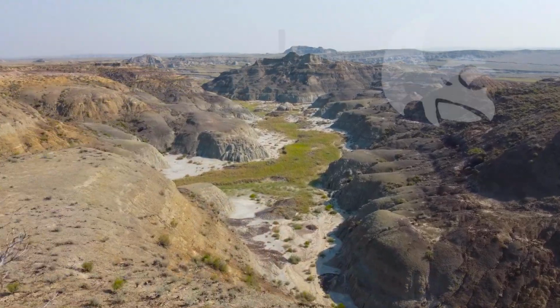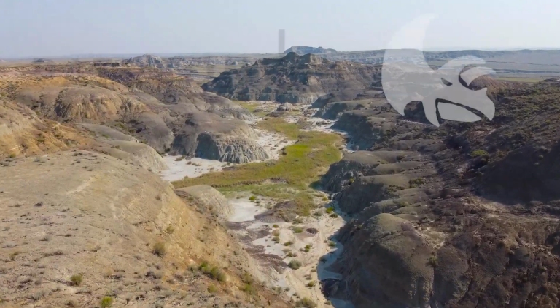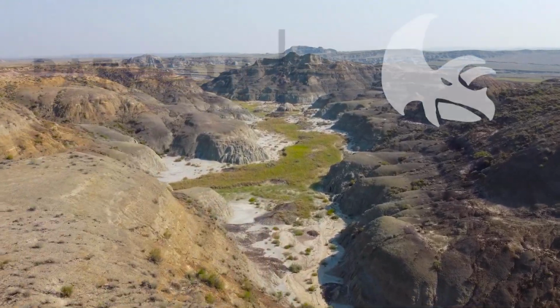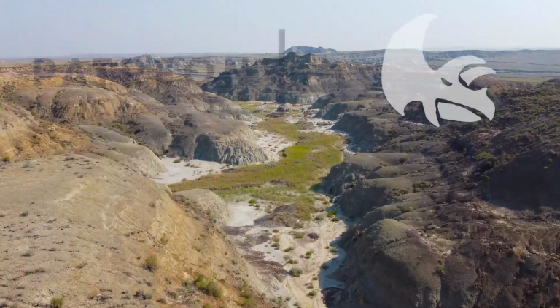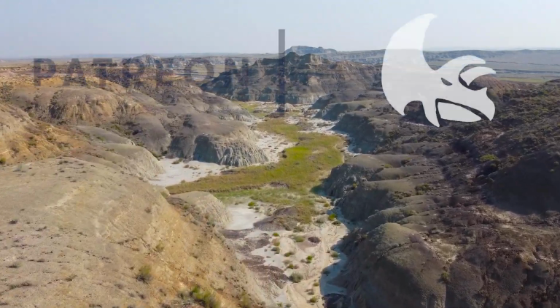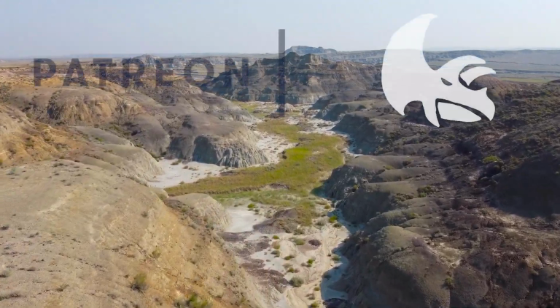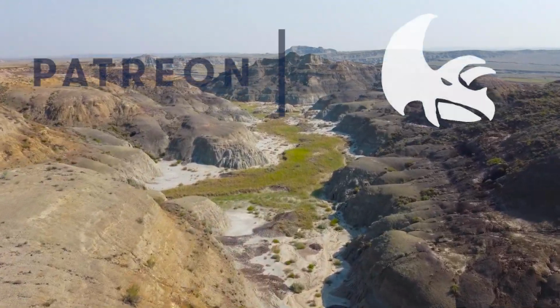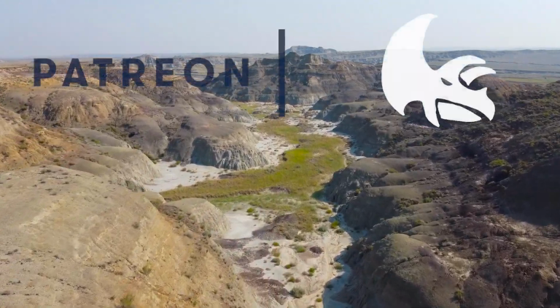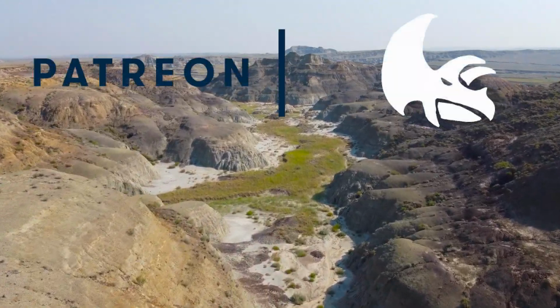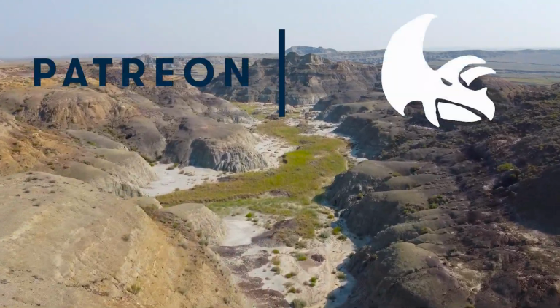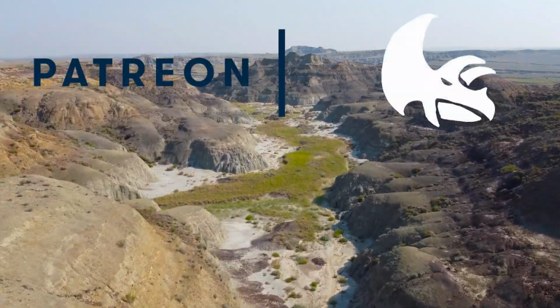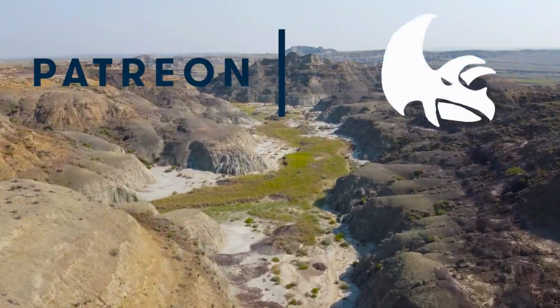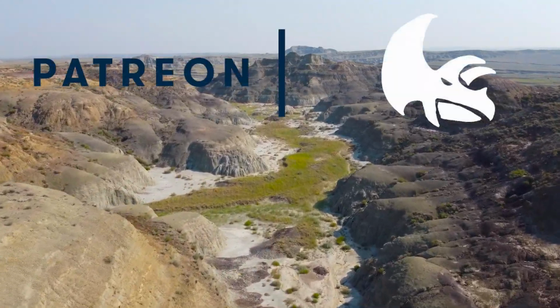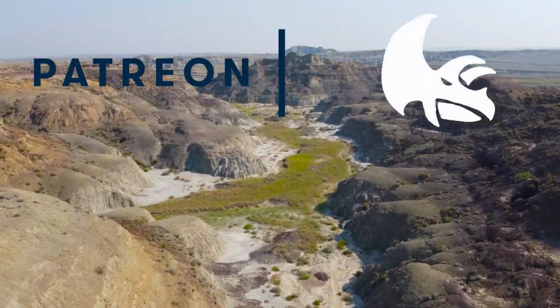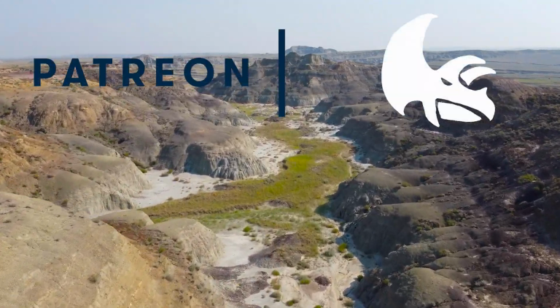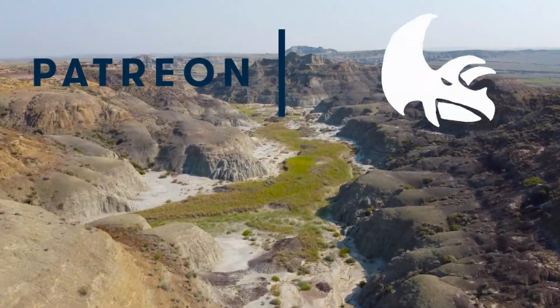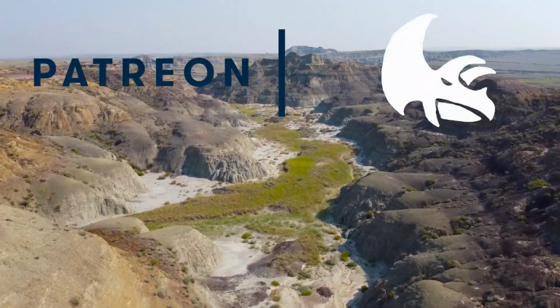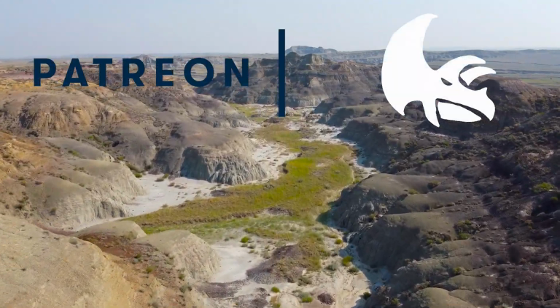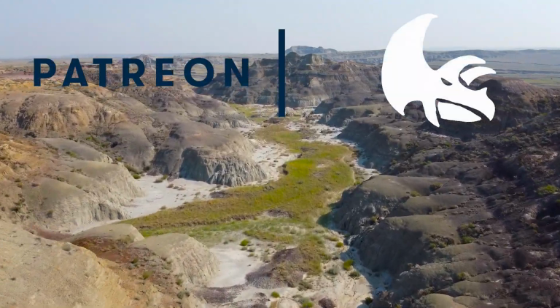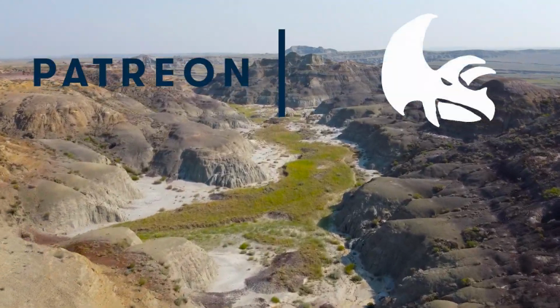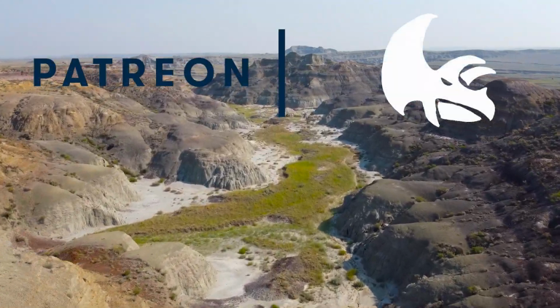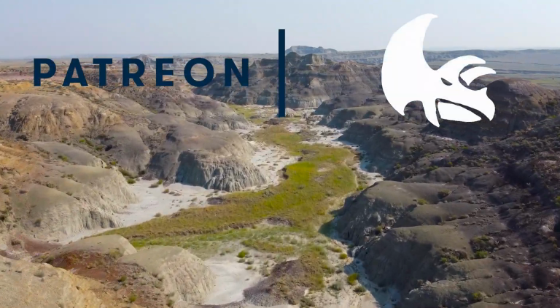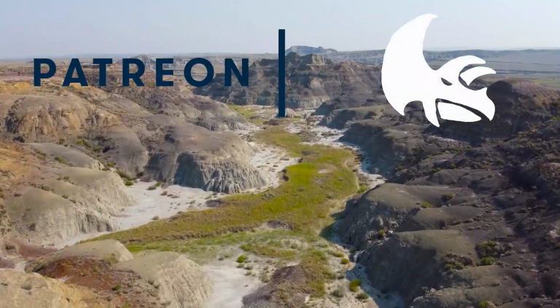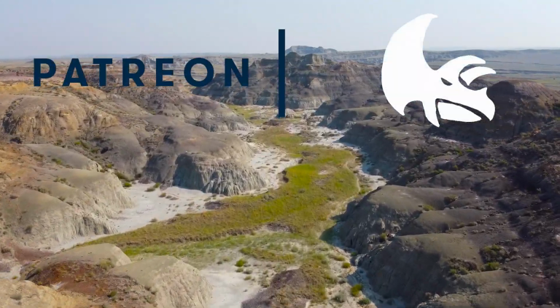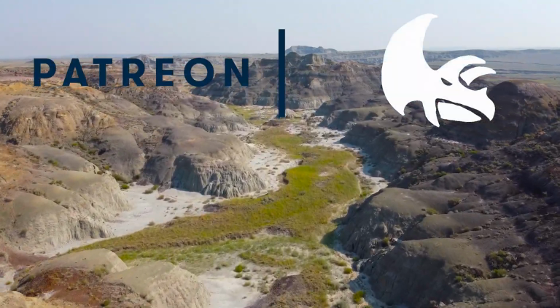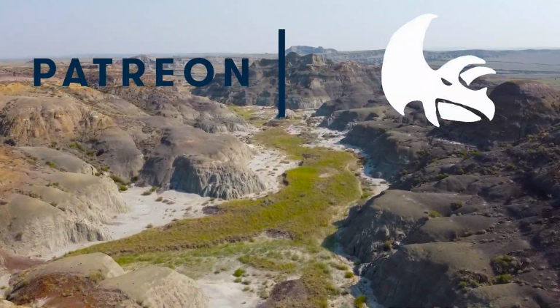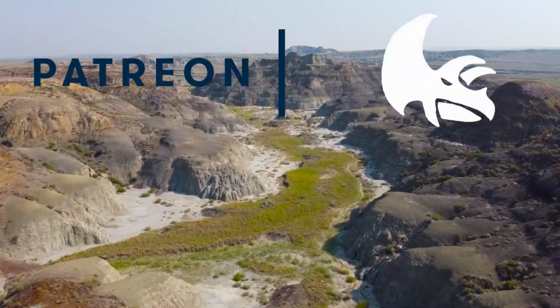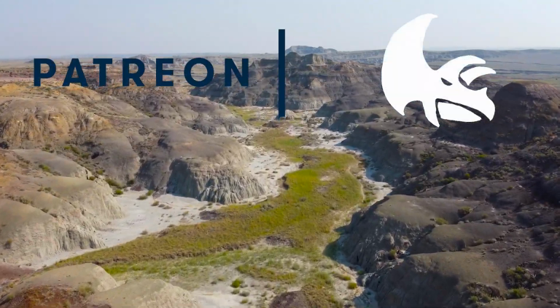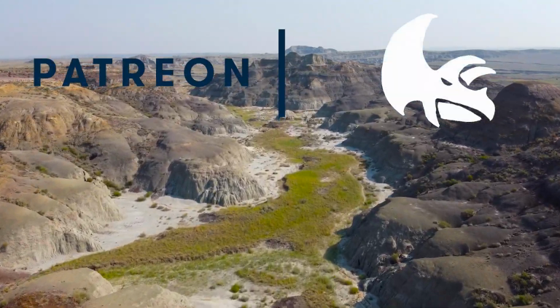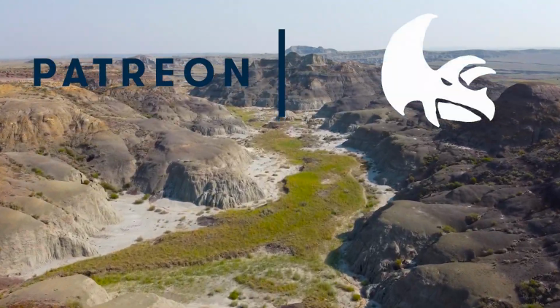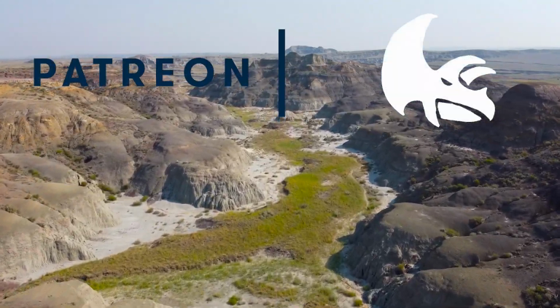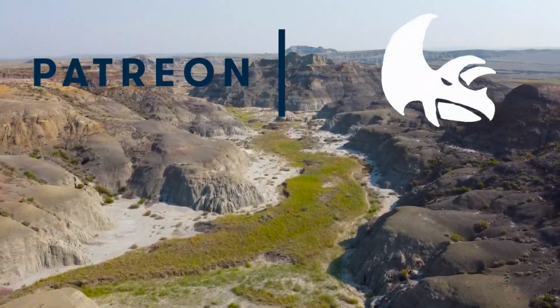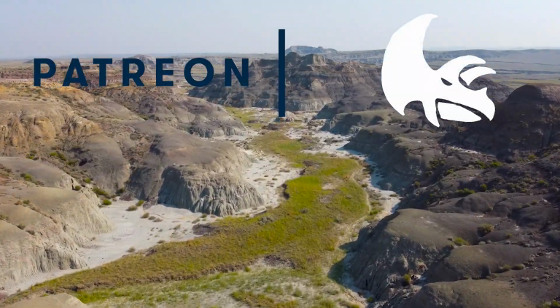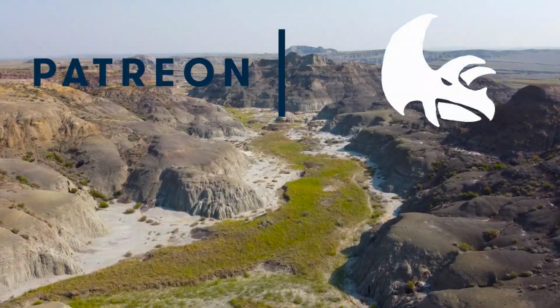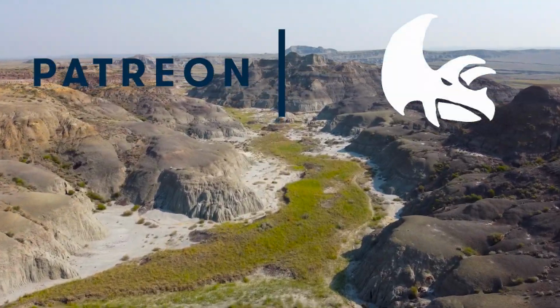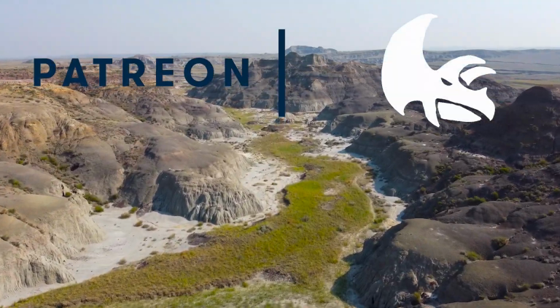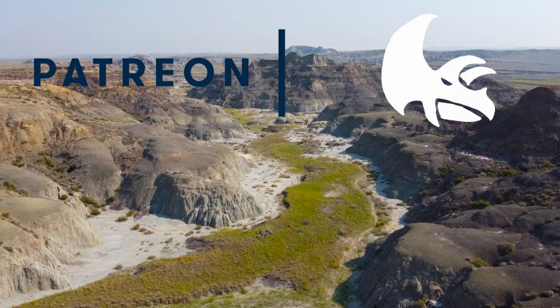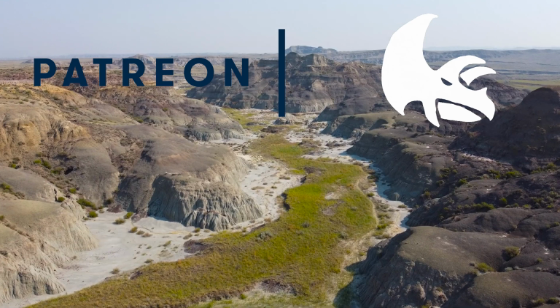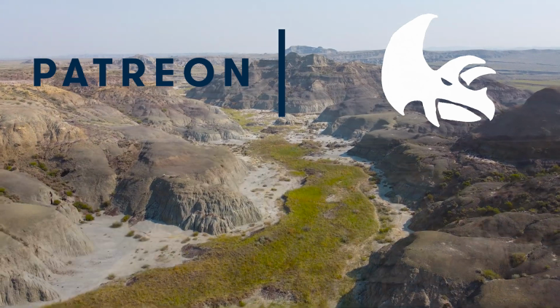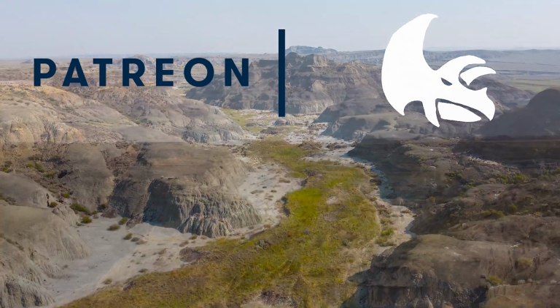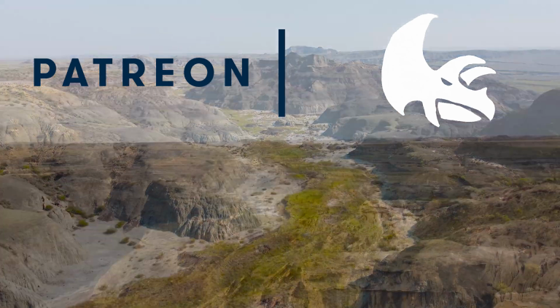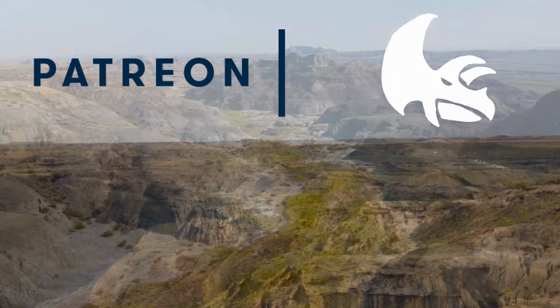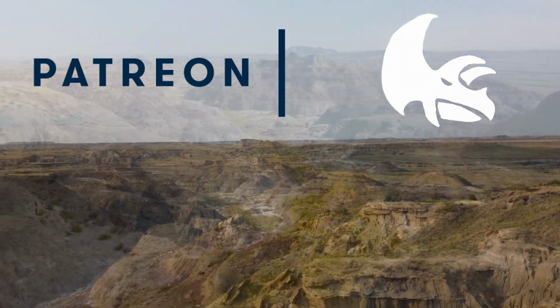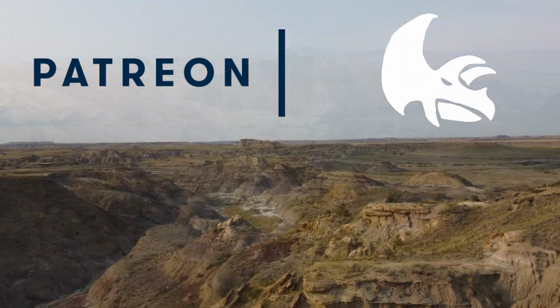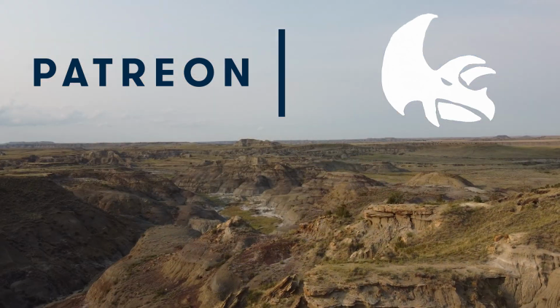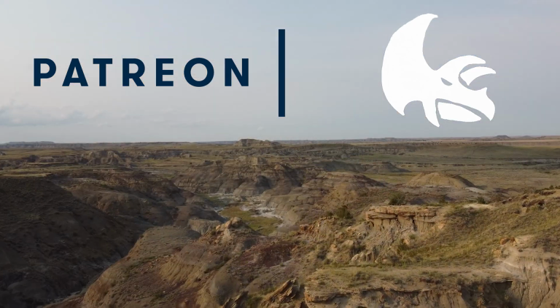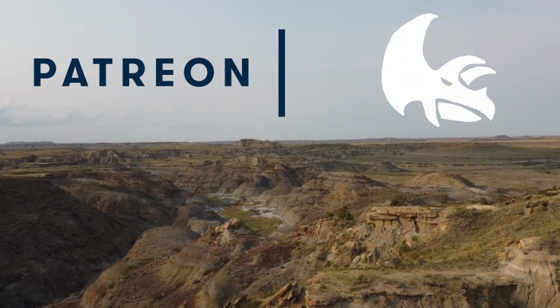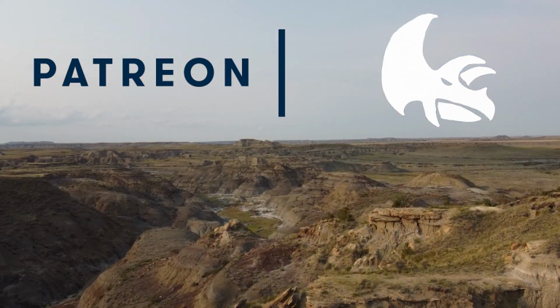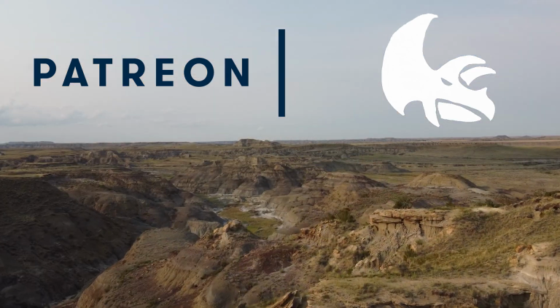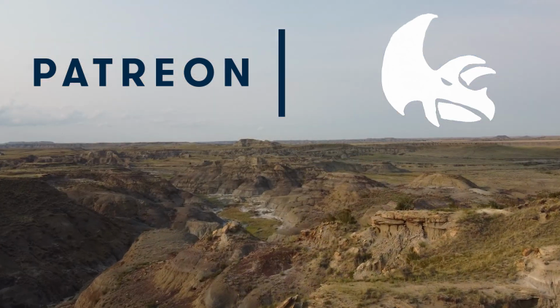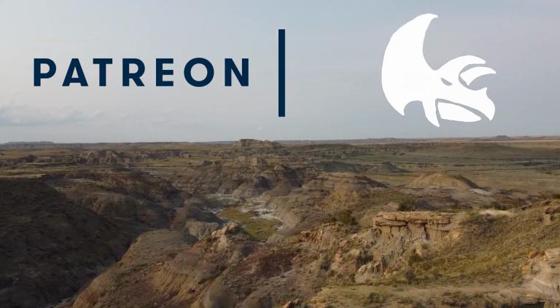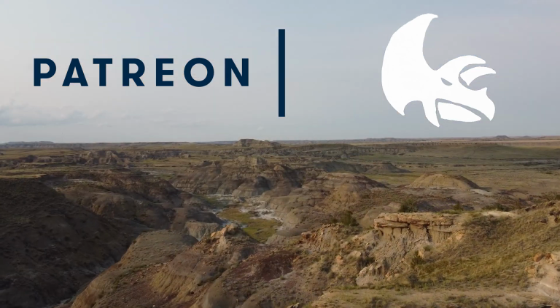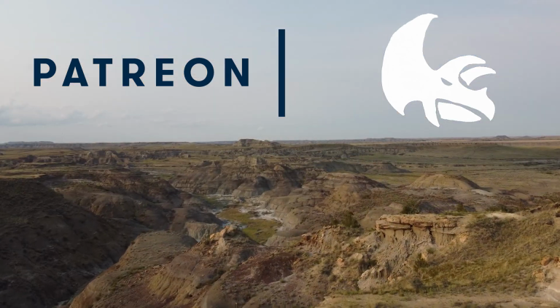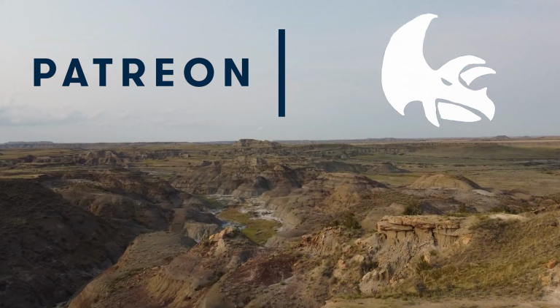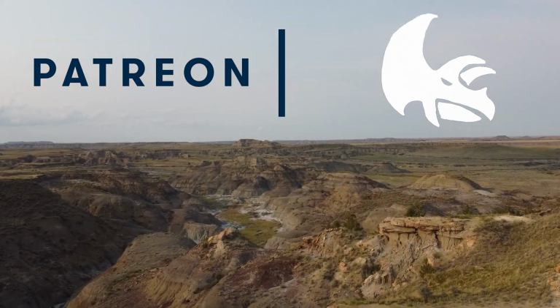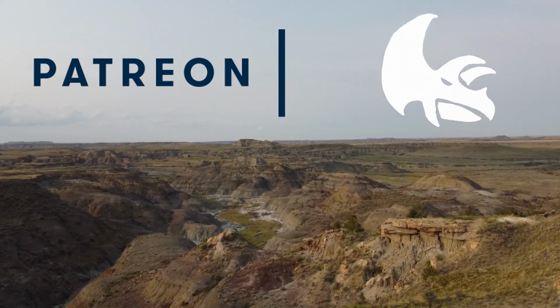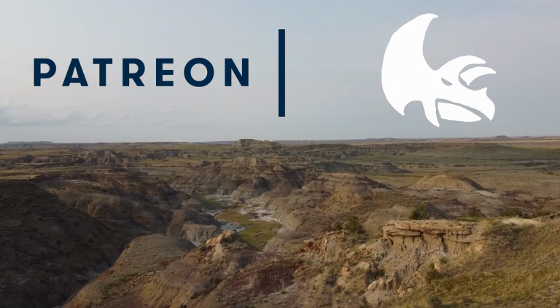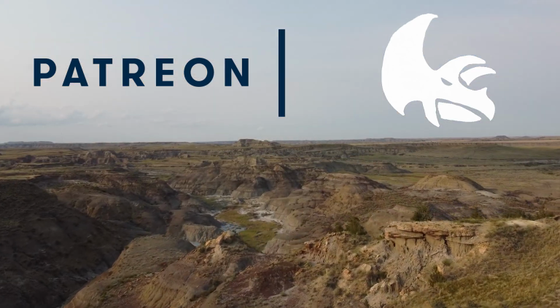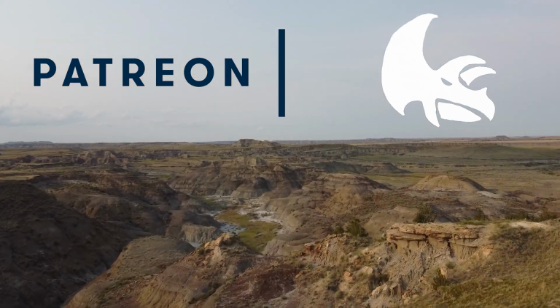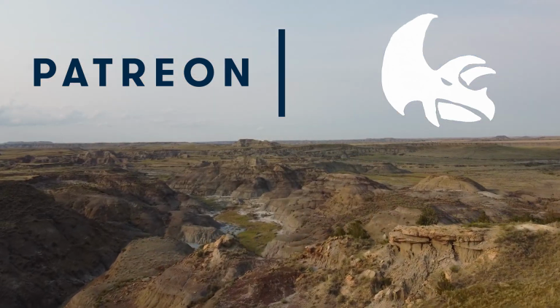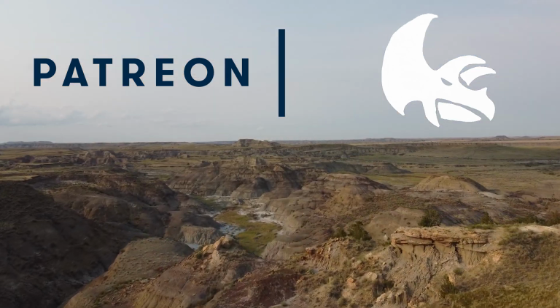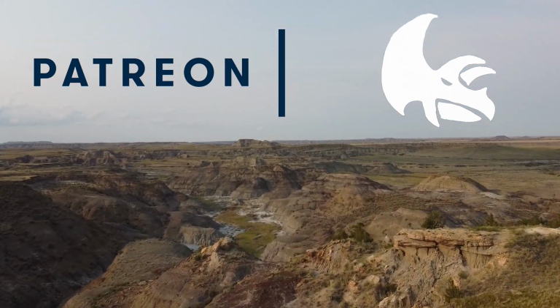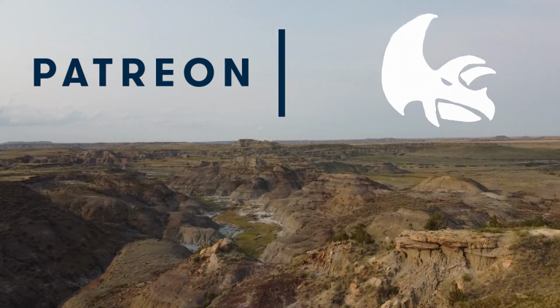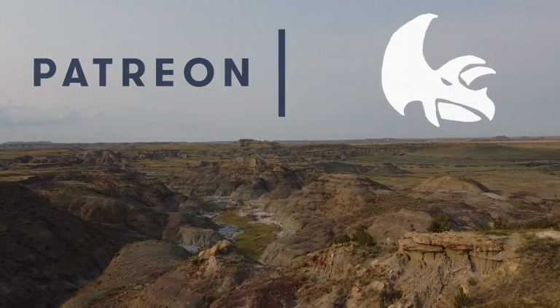If you like watching our dinosaur fossil preparation videos, please feel free to subscribe for more dinosaur content on the way.